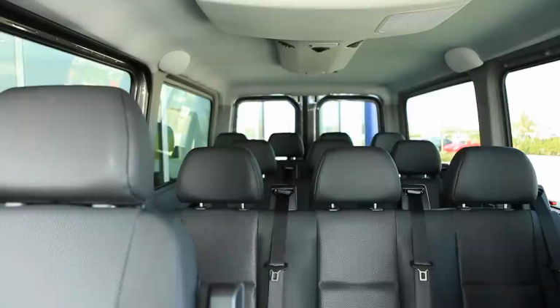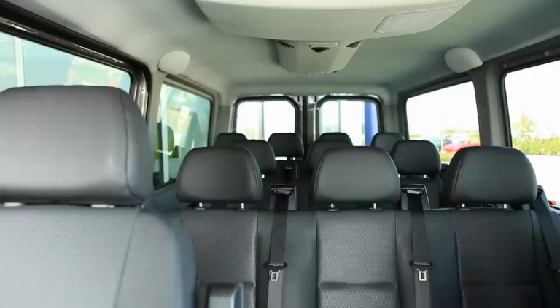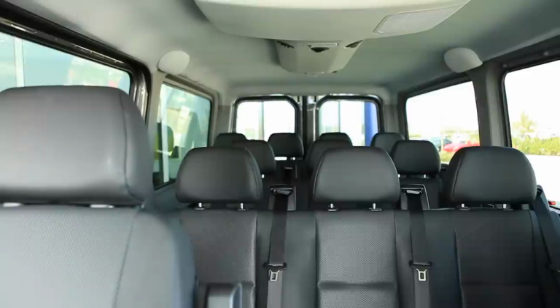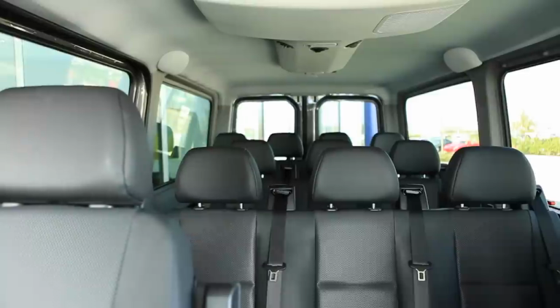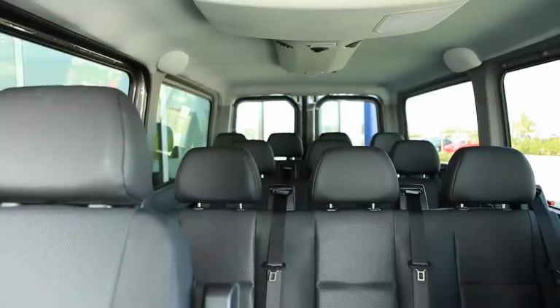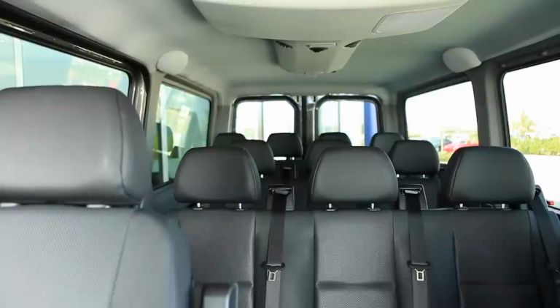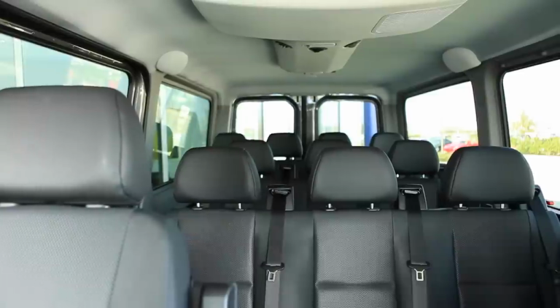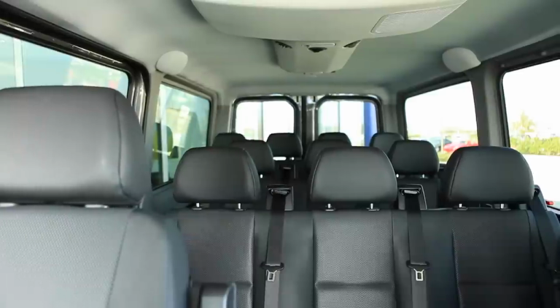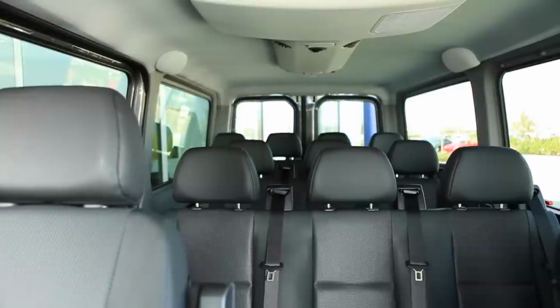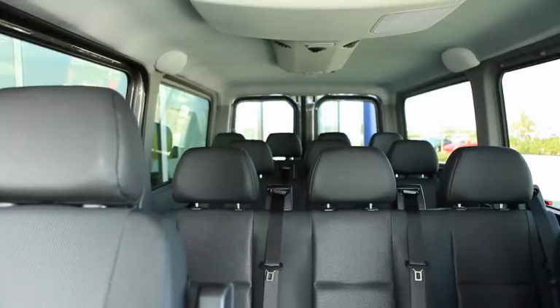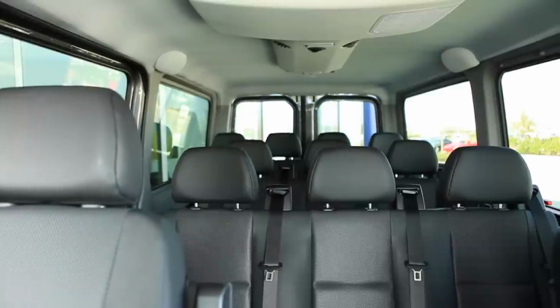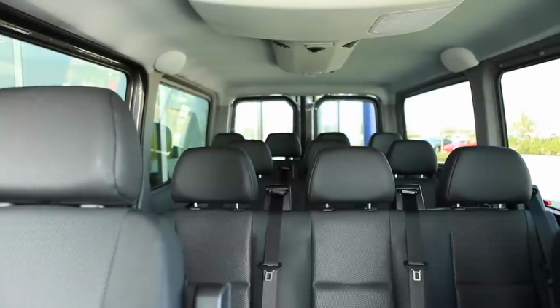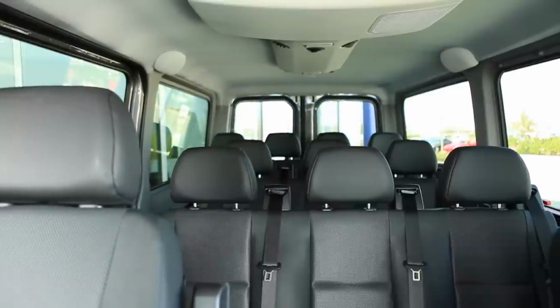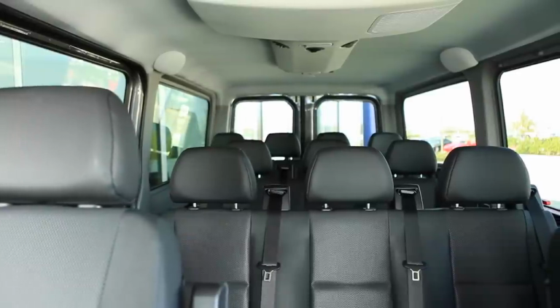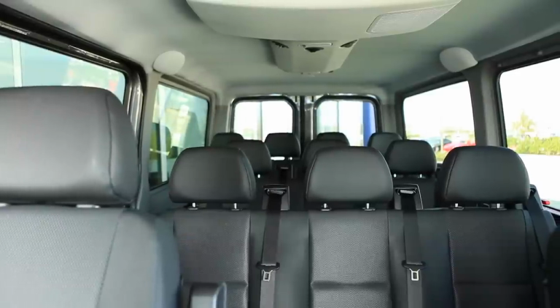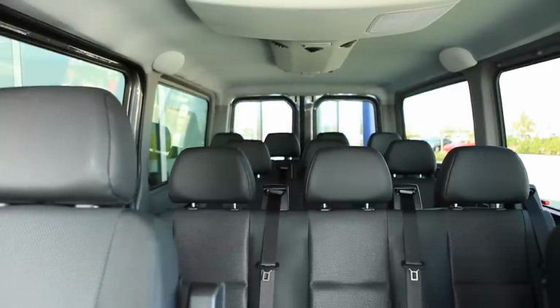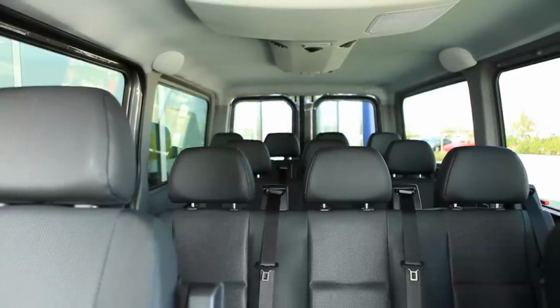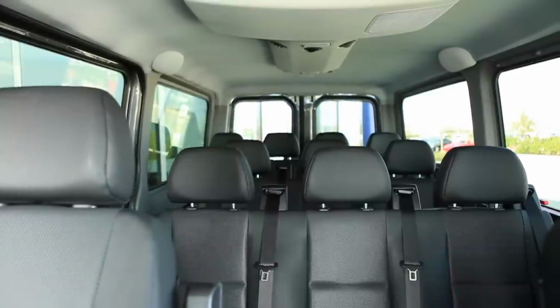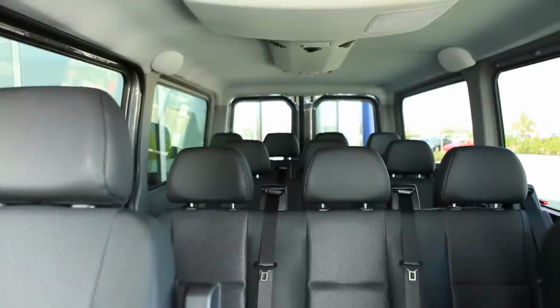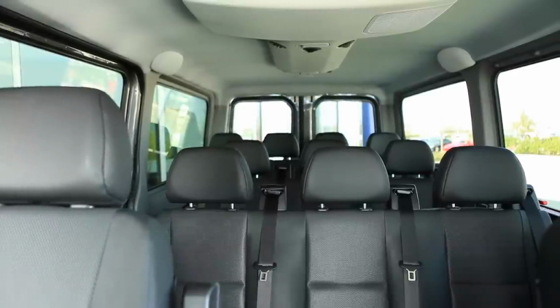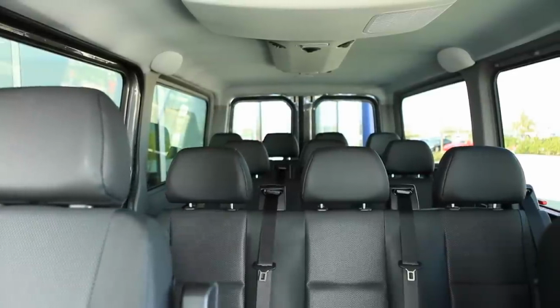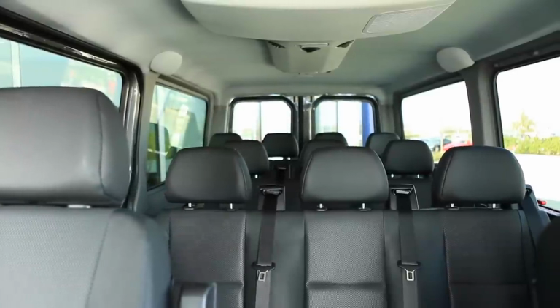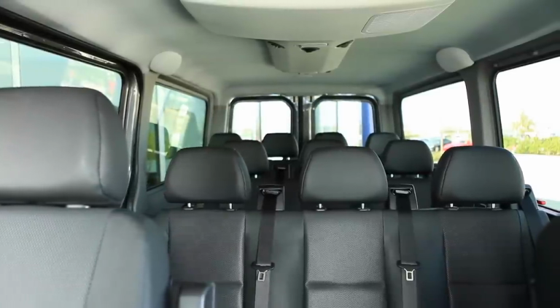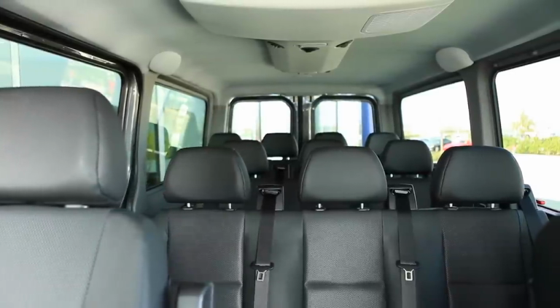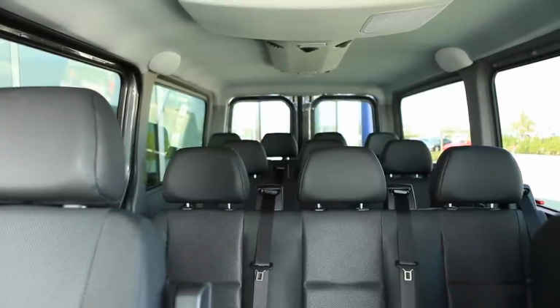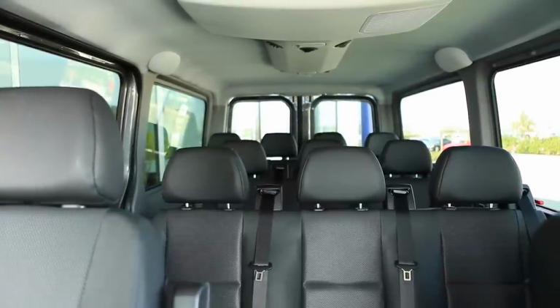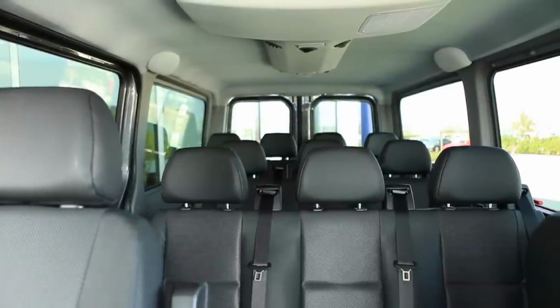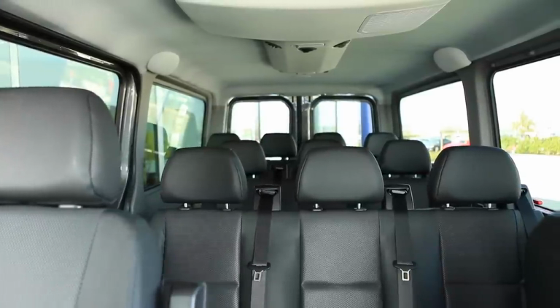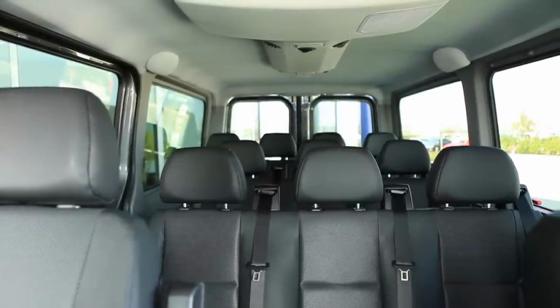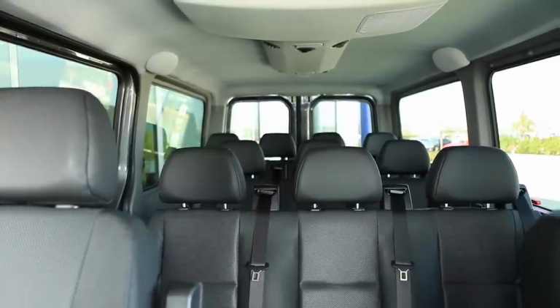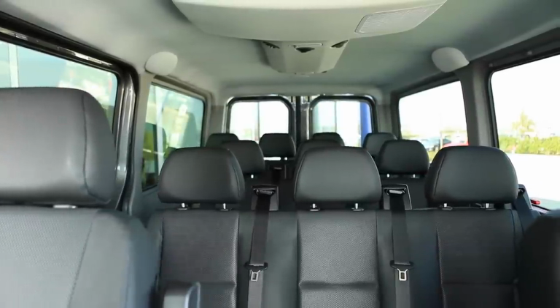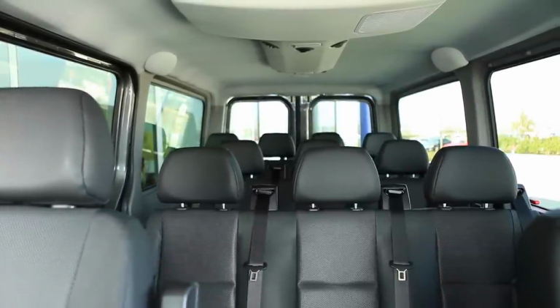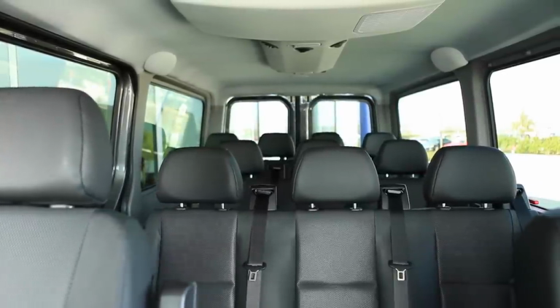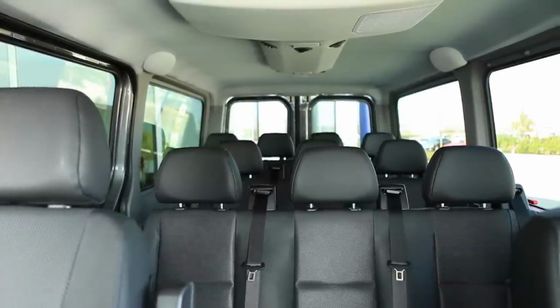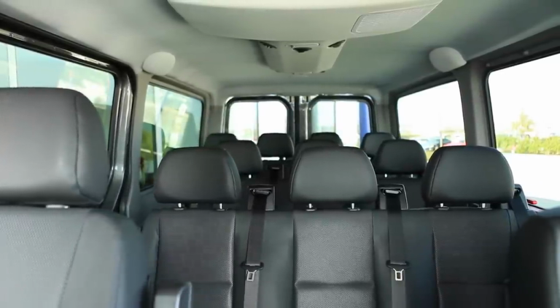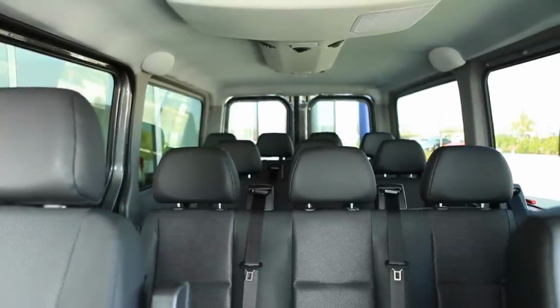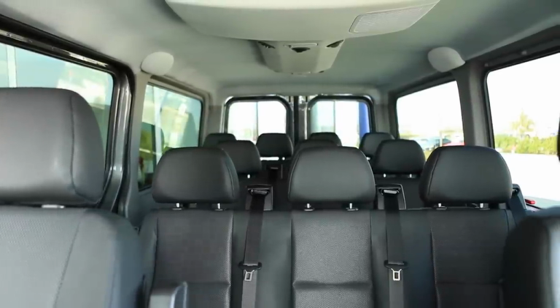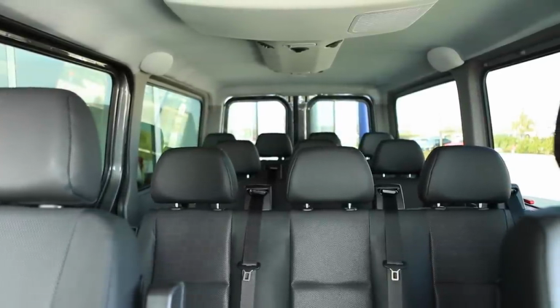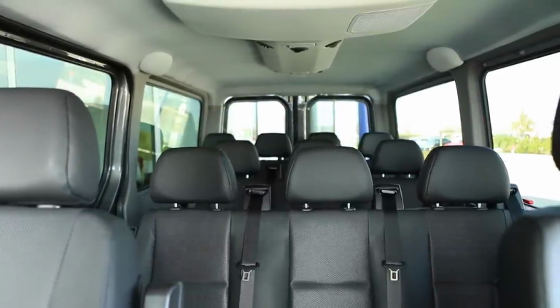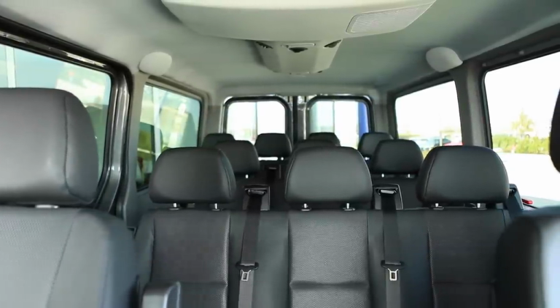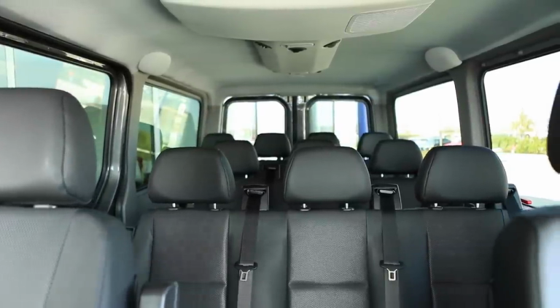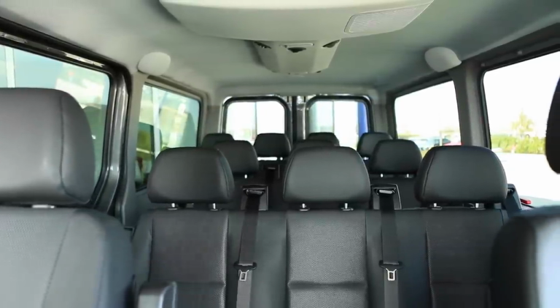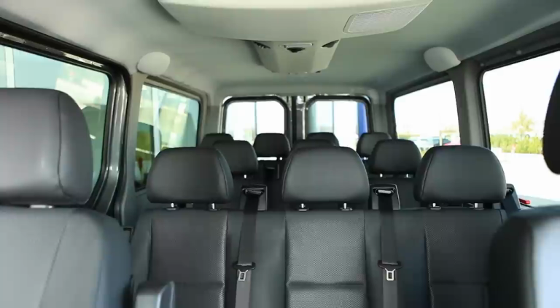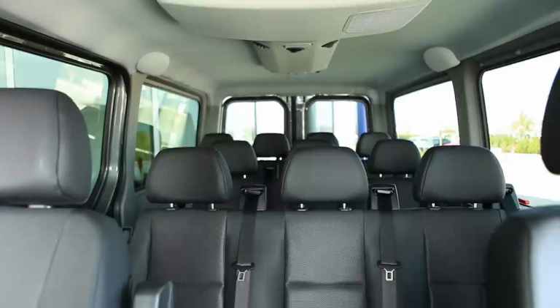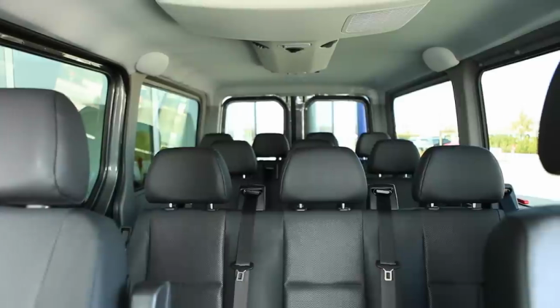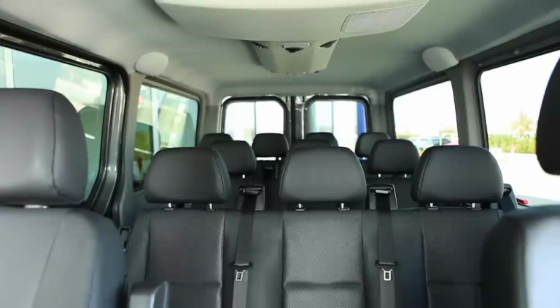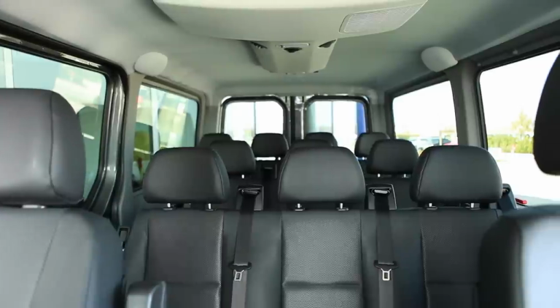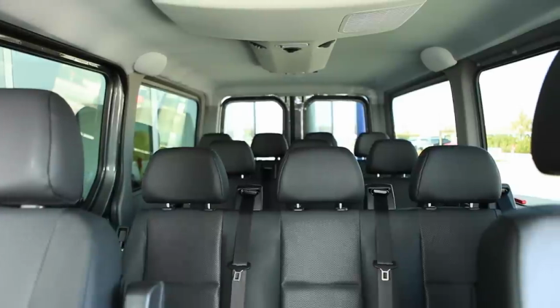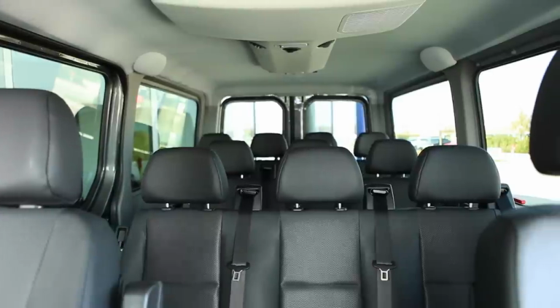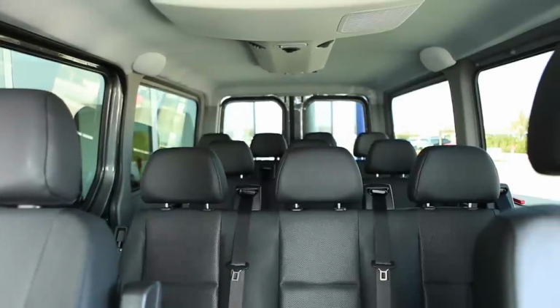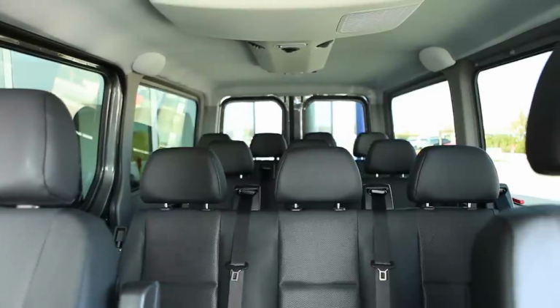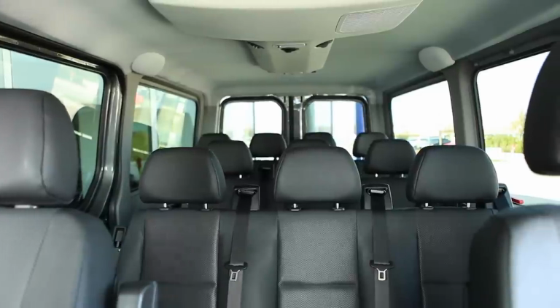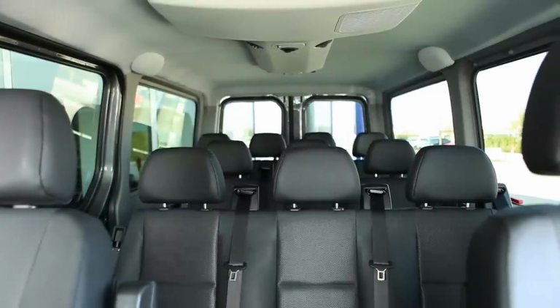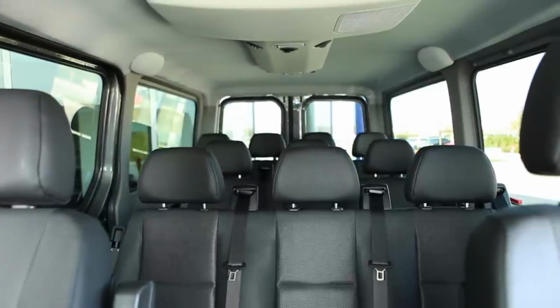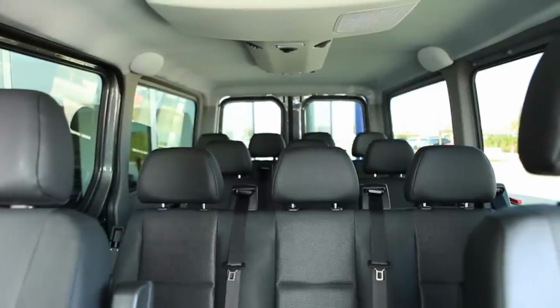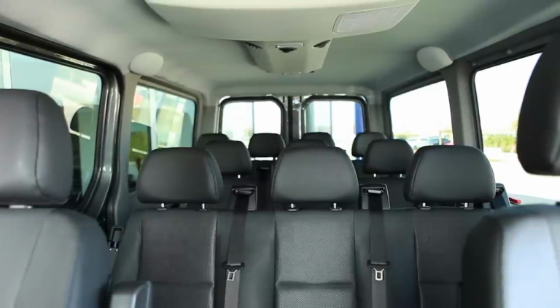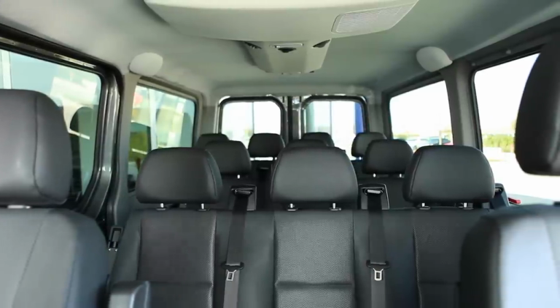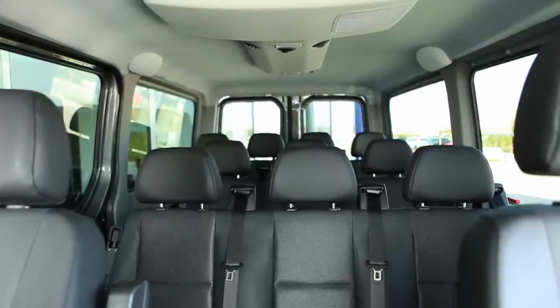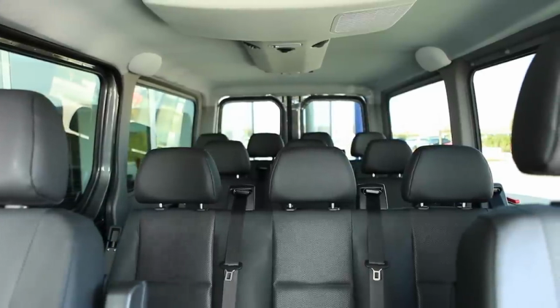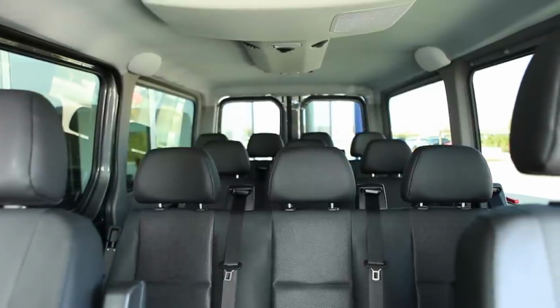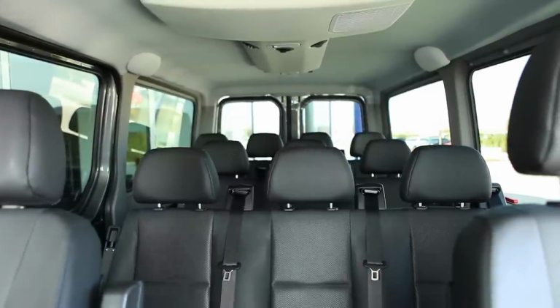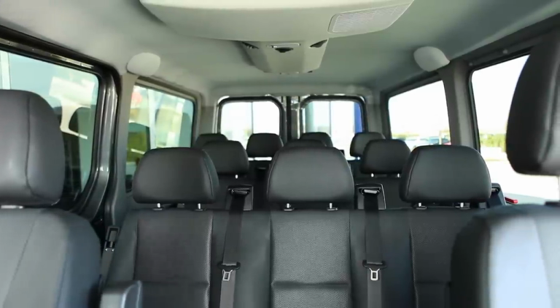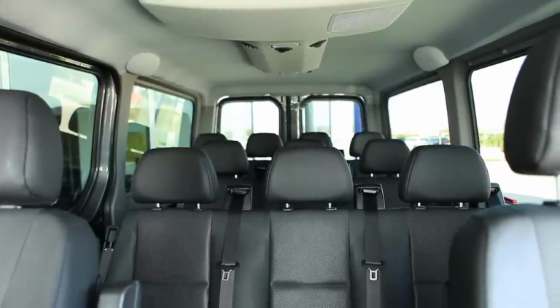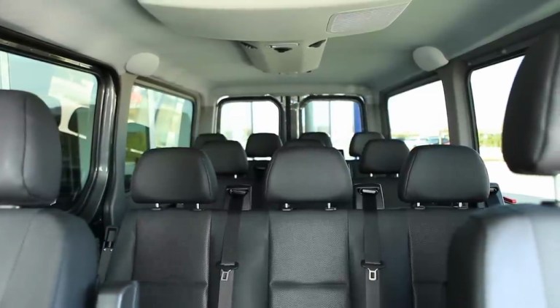They can all ride together in this vehicle, spend a lot less on gas, and spend a lot less on cost of ownership.